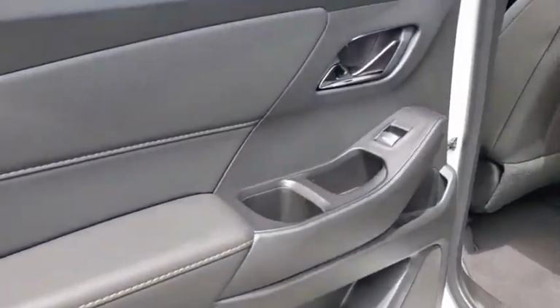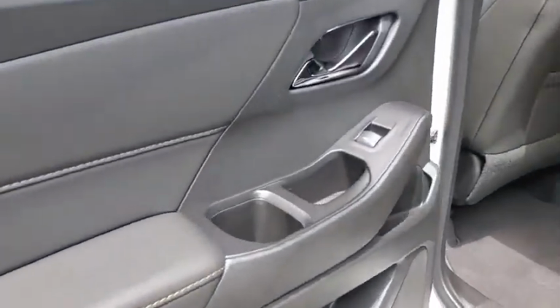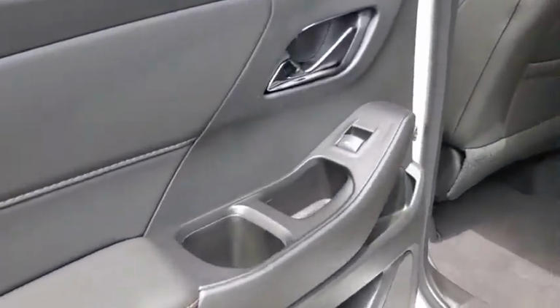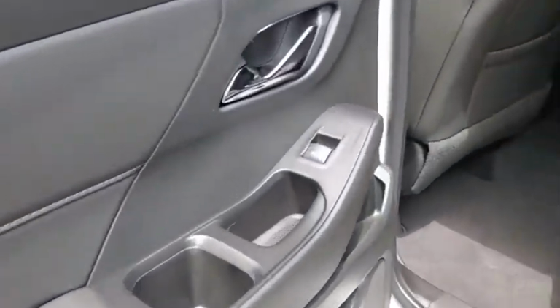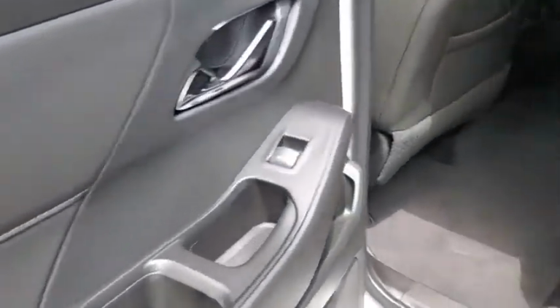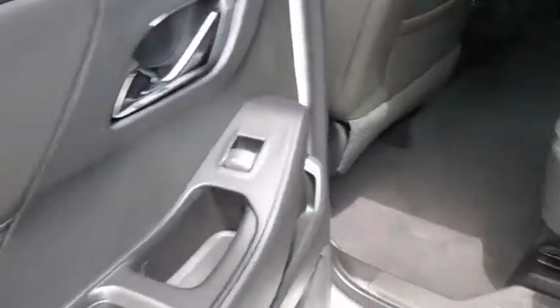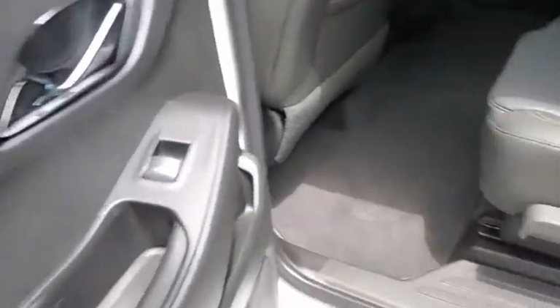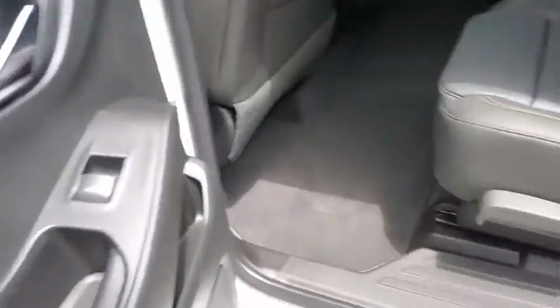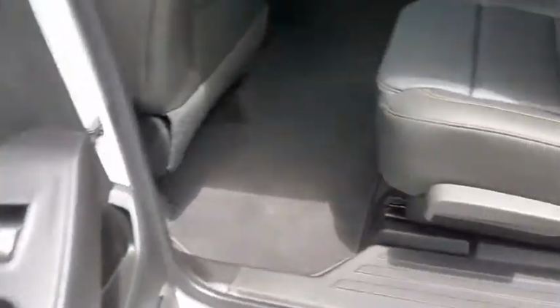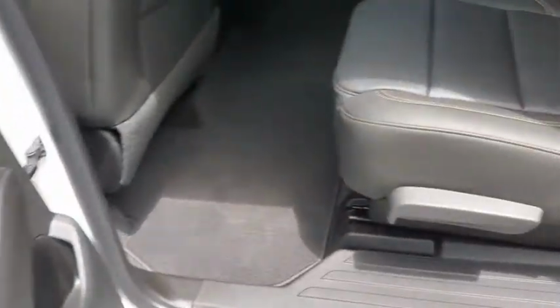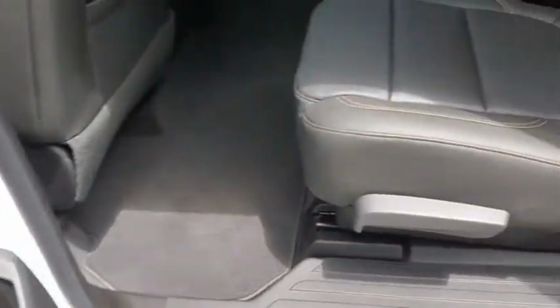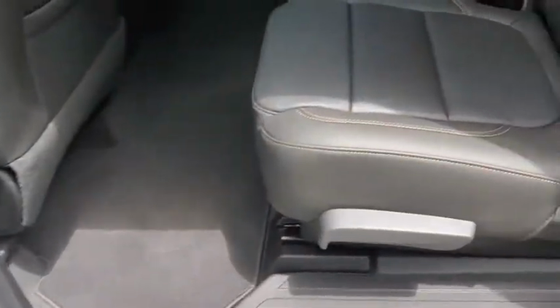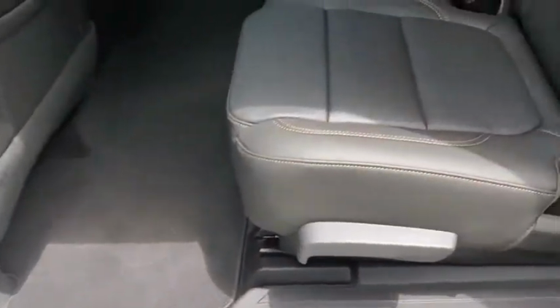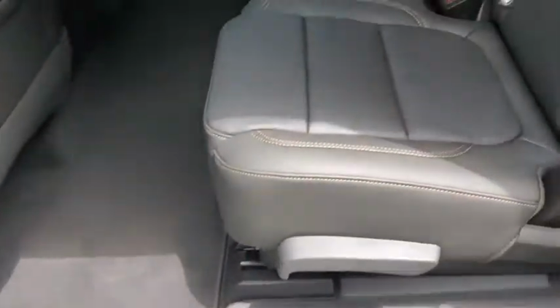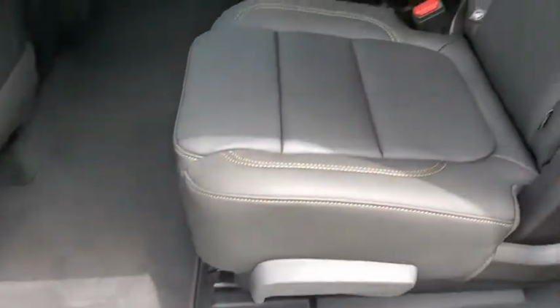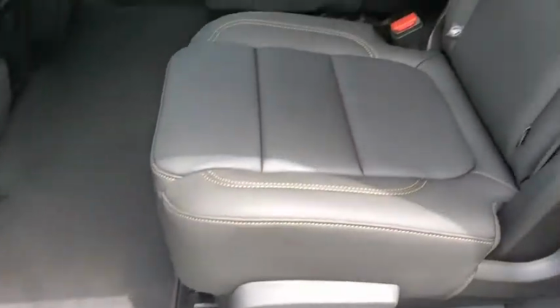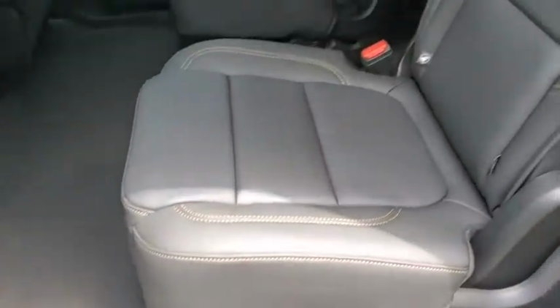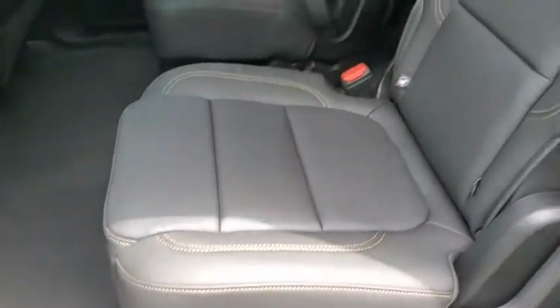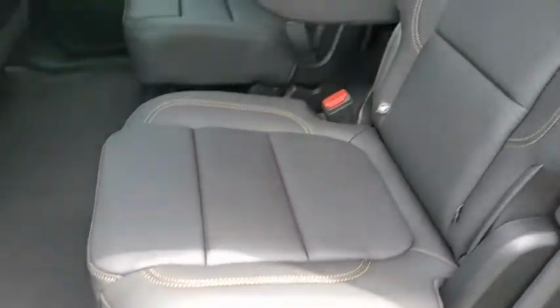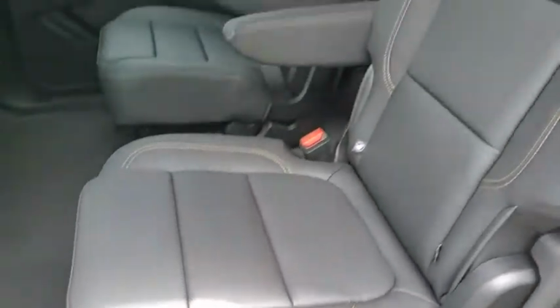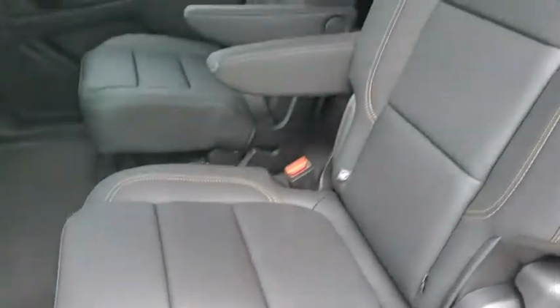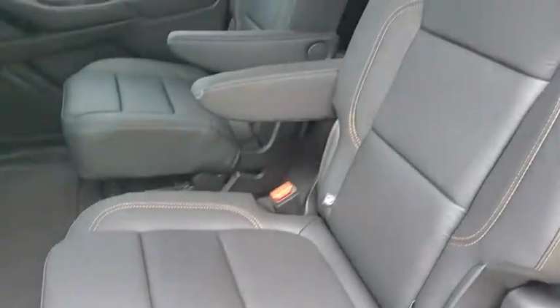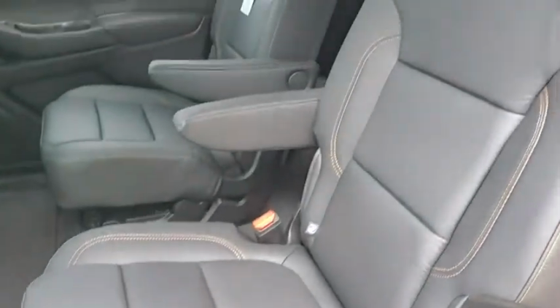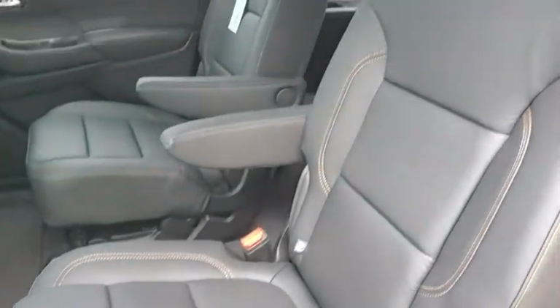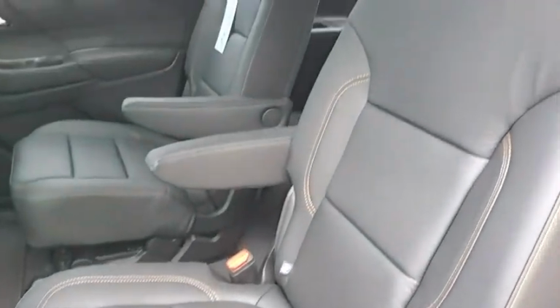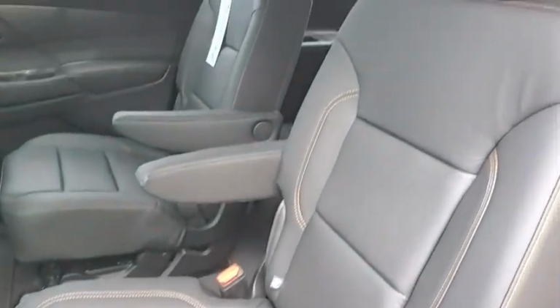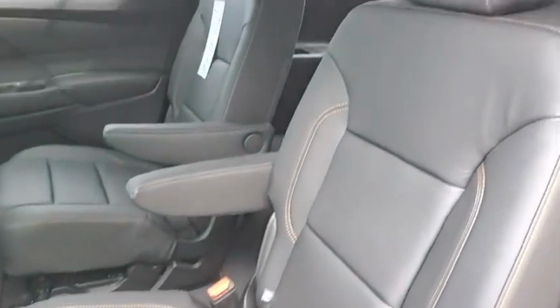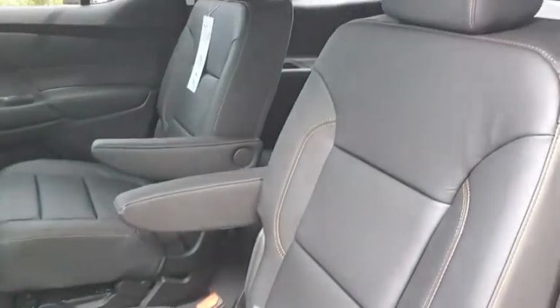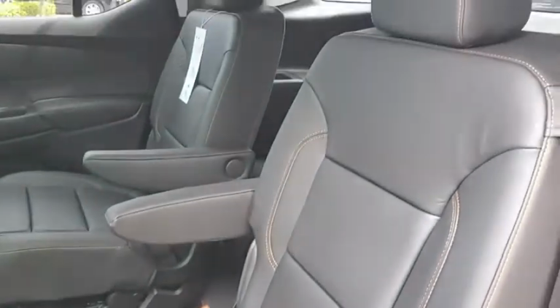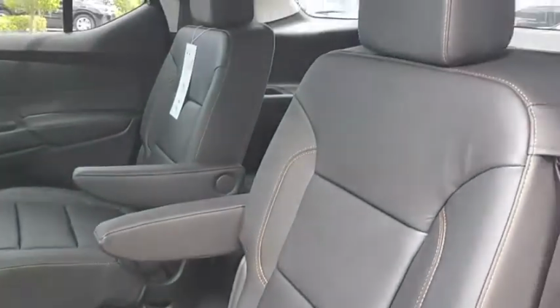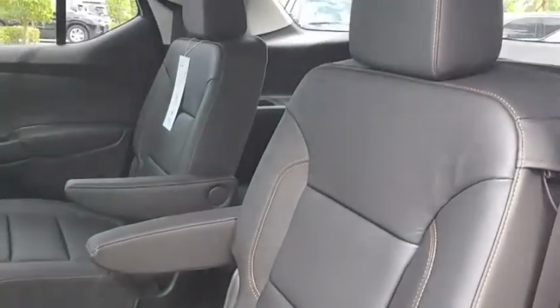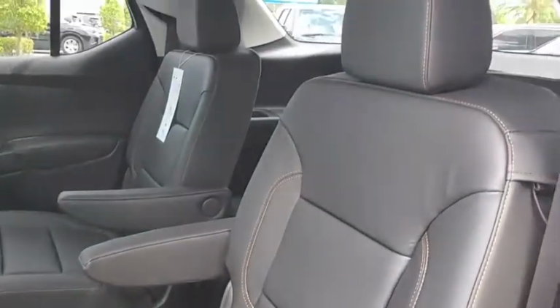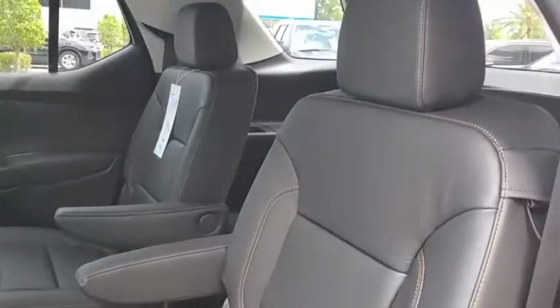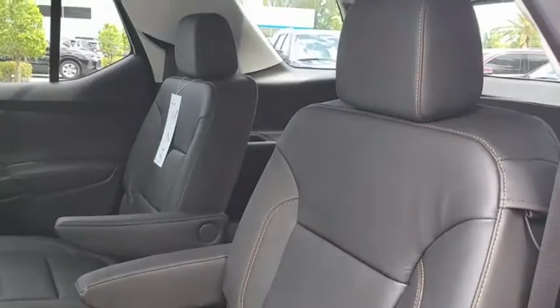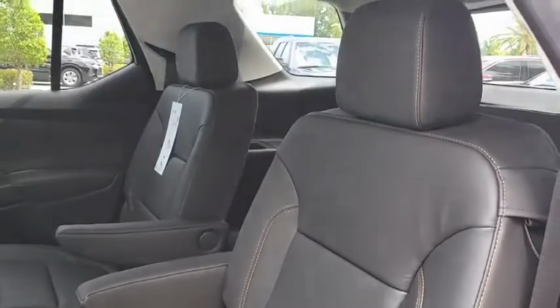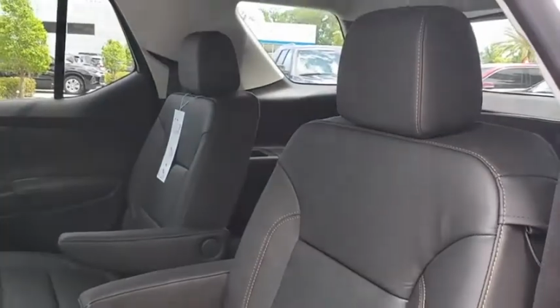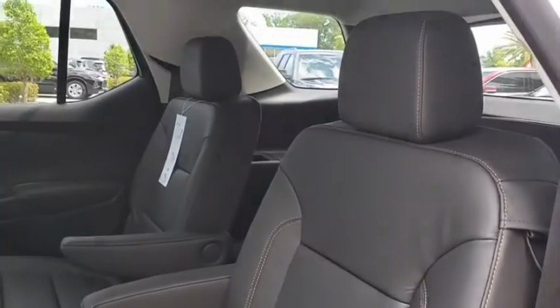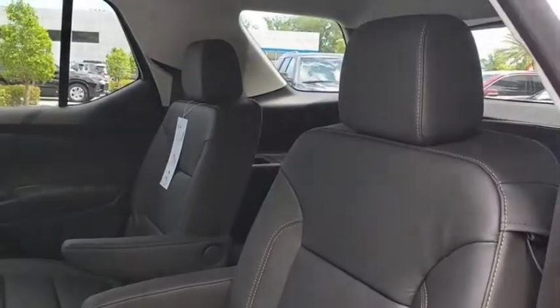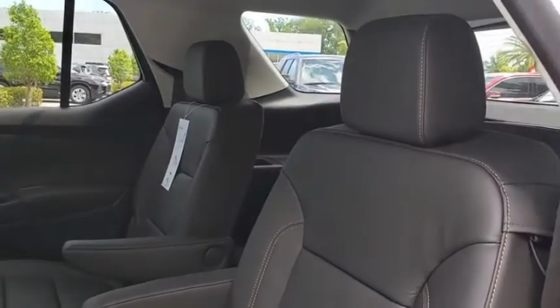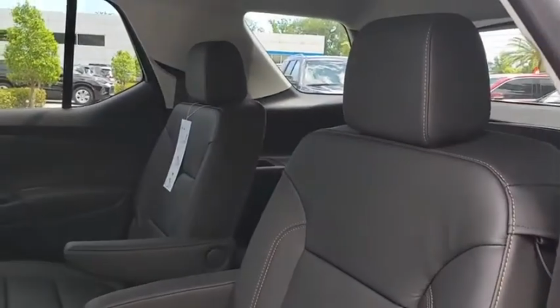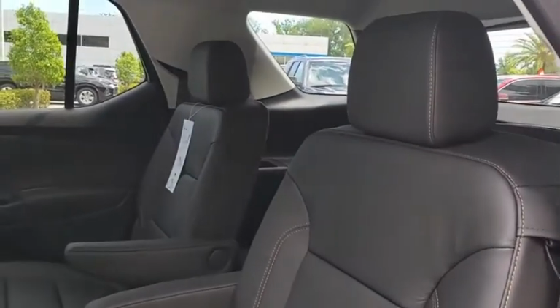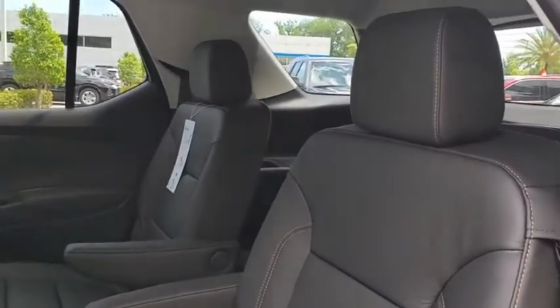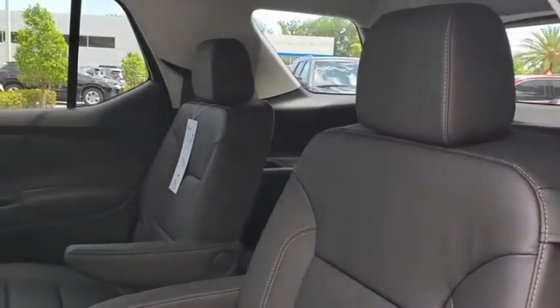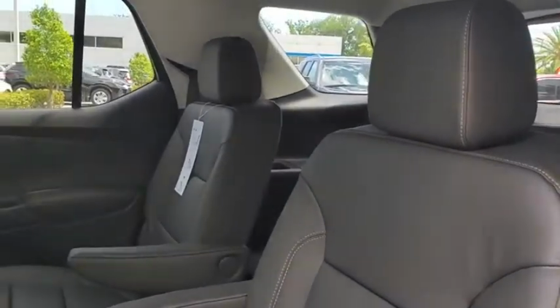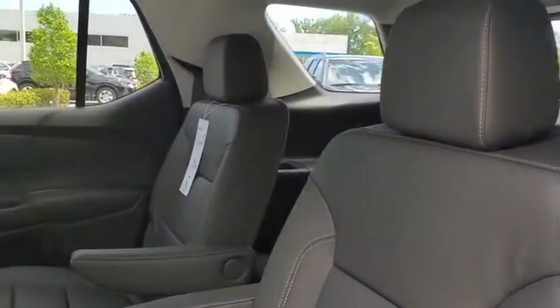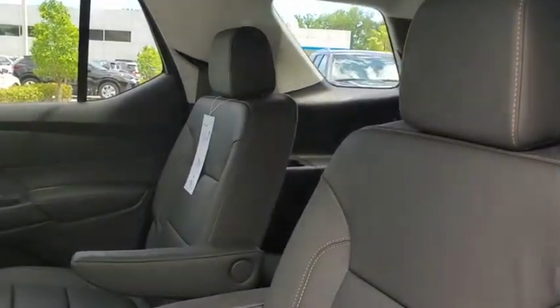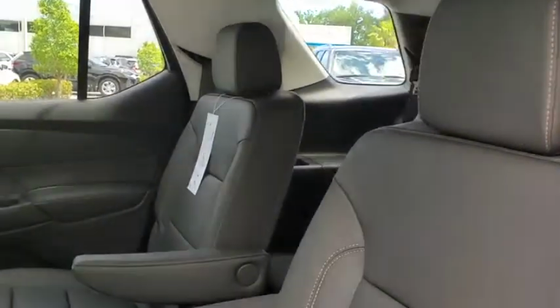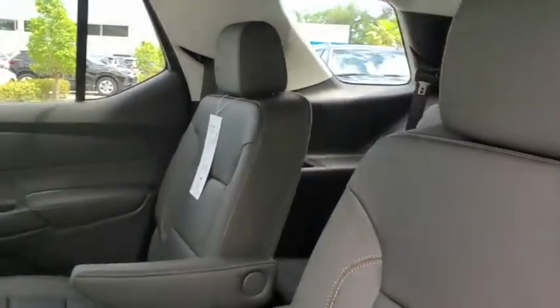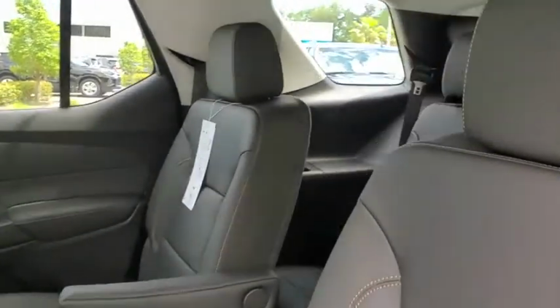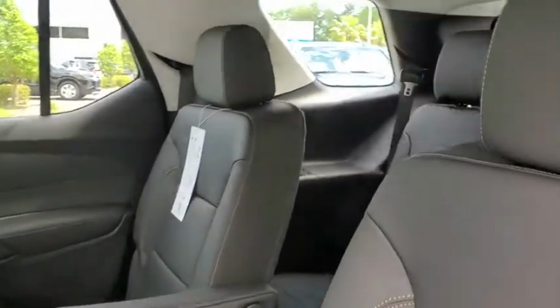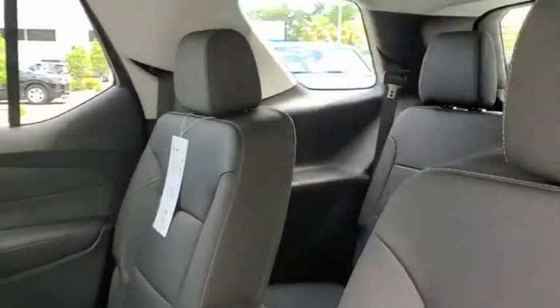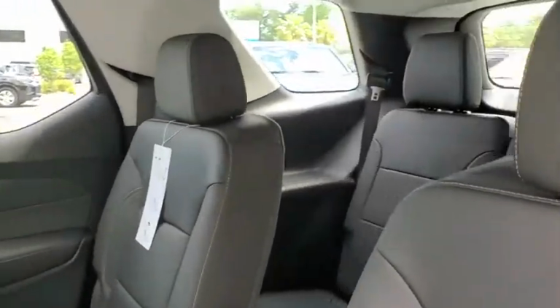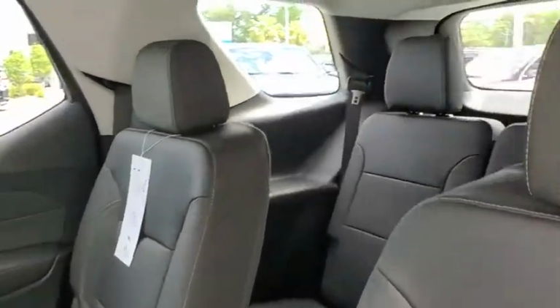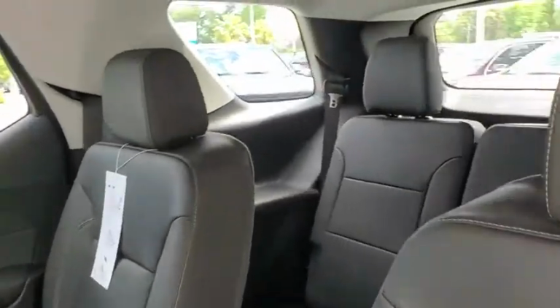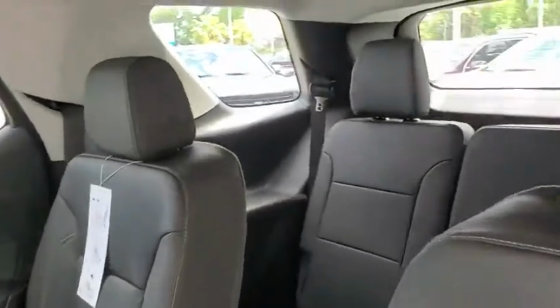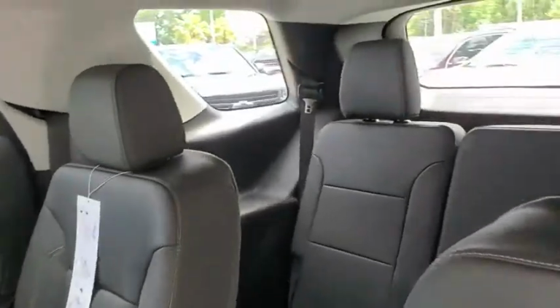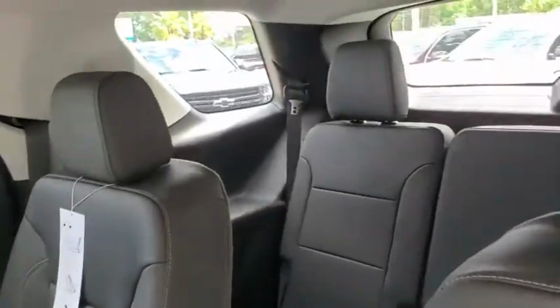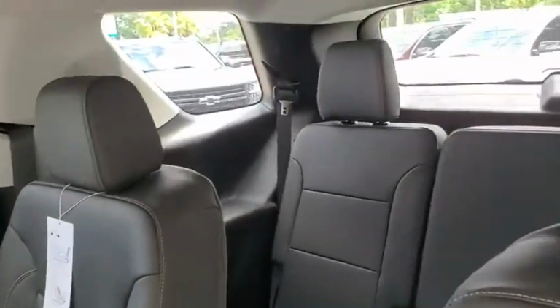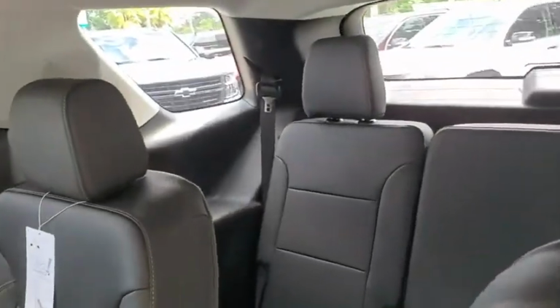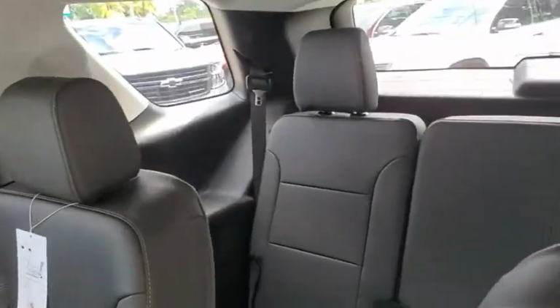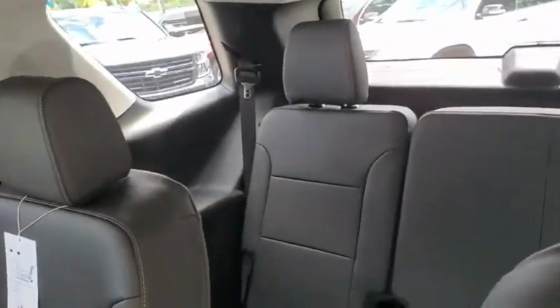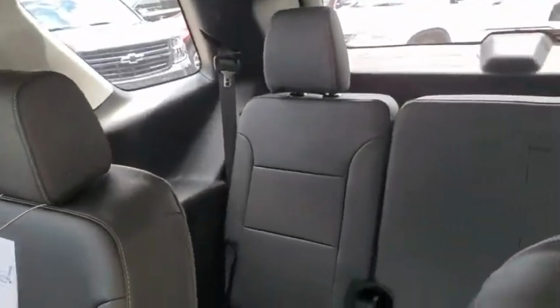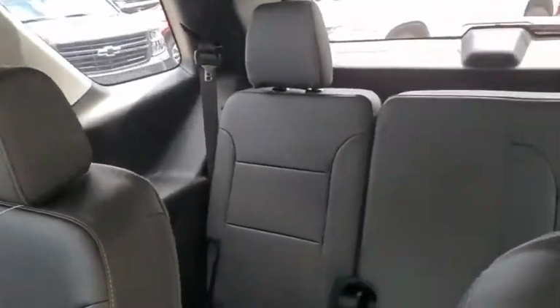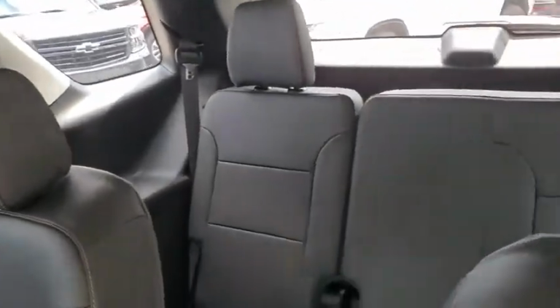Aluminum wheels, floor mats, four-wheel disc brakes, cruise control, front-wheel drive, universal garage door opener.